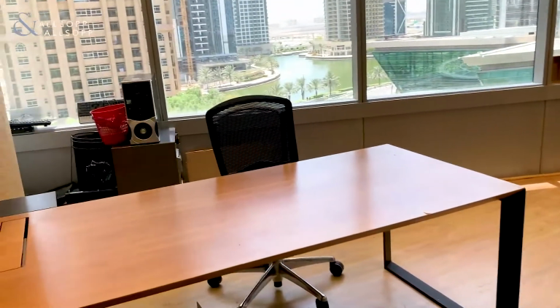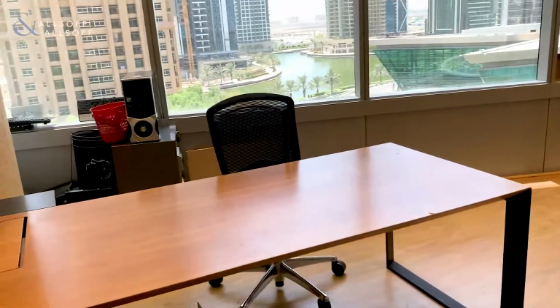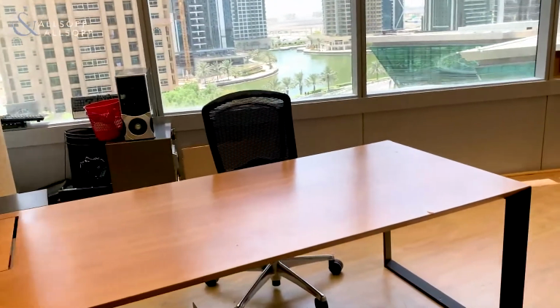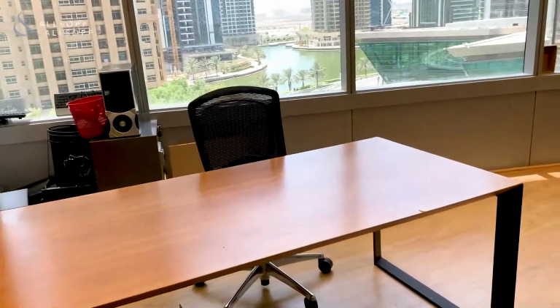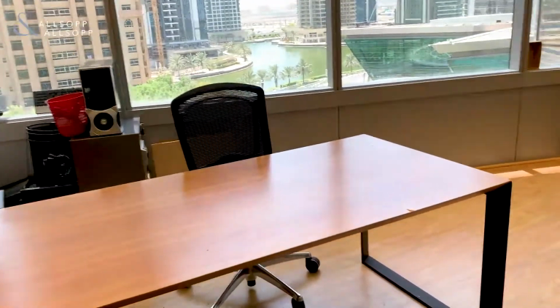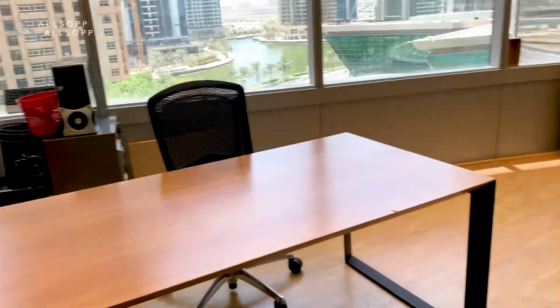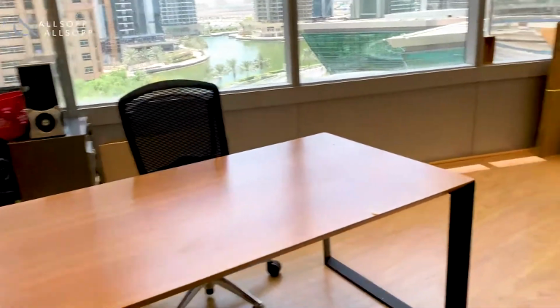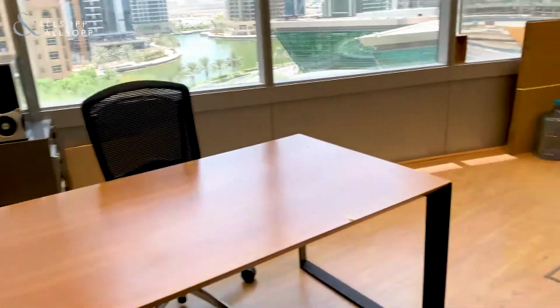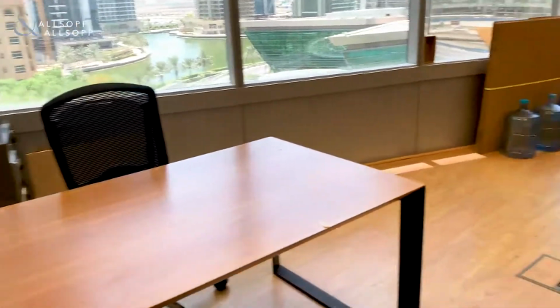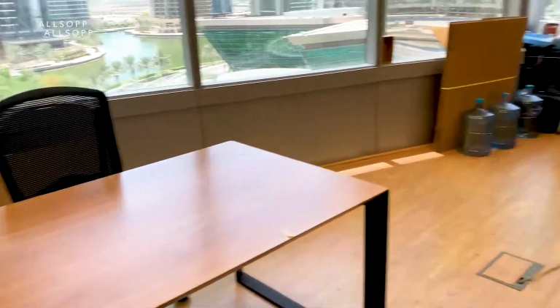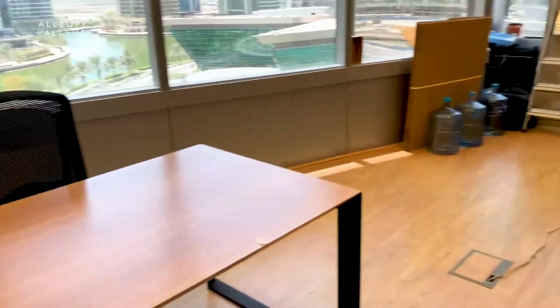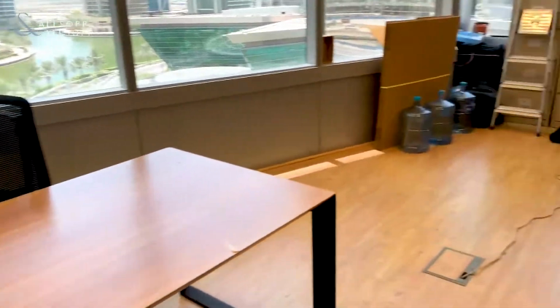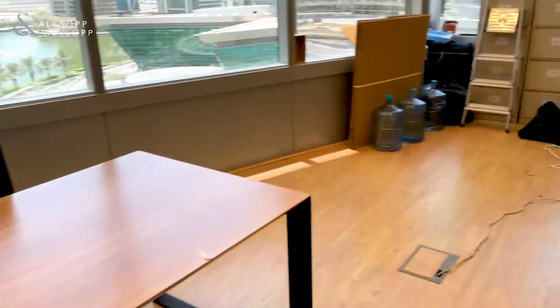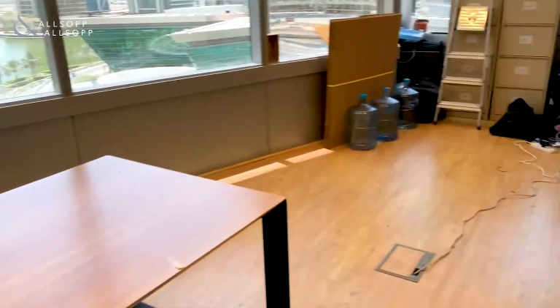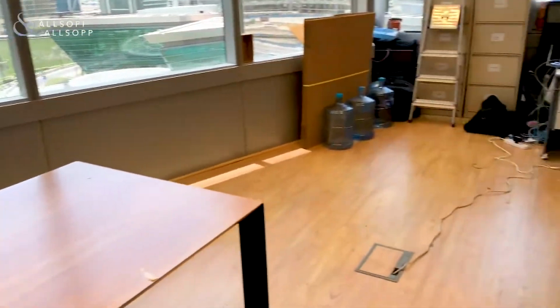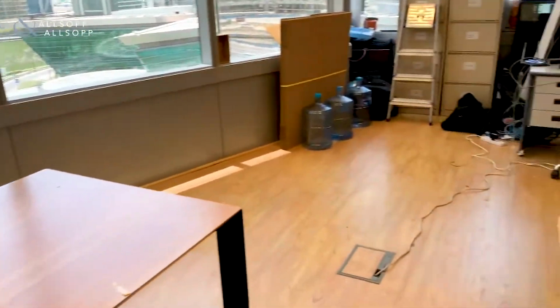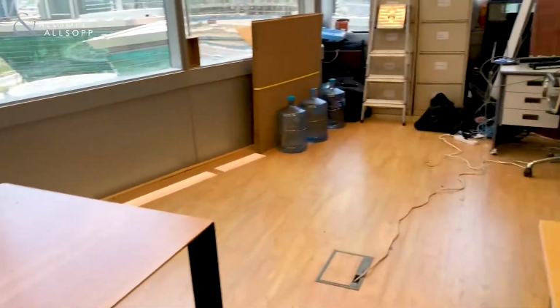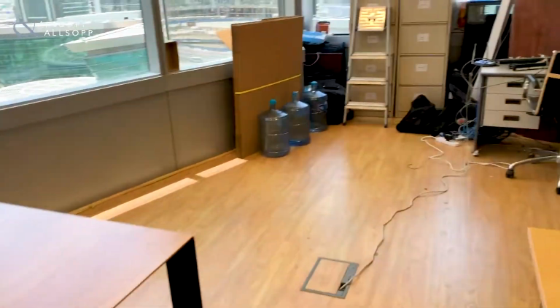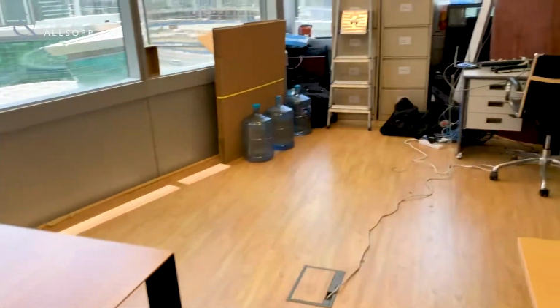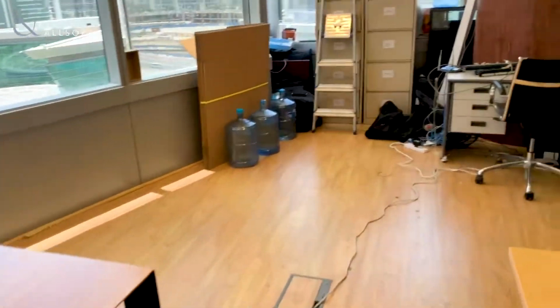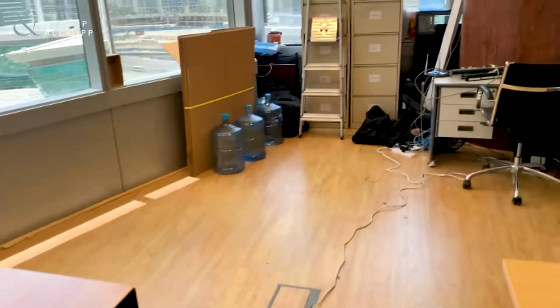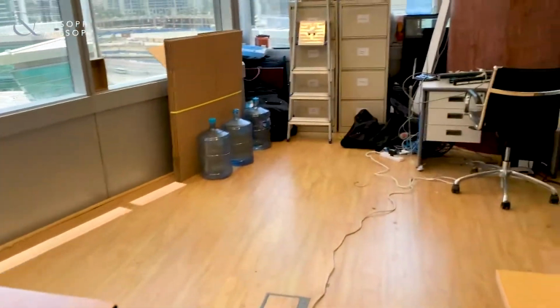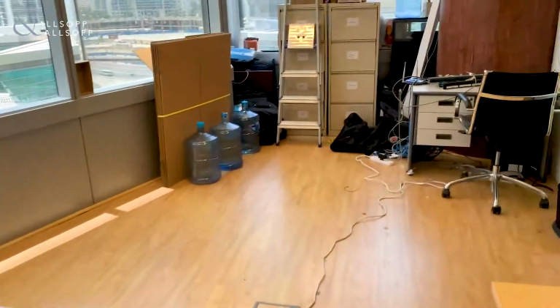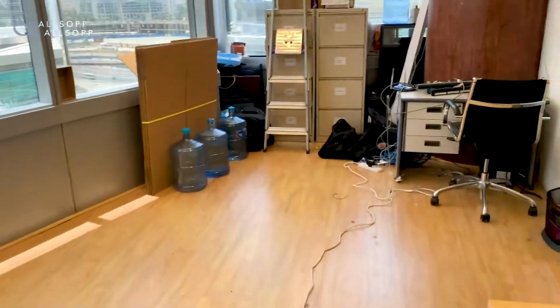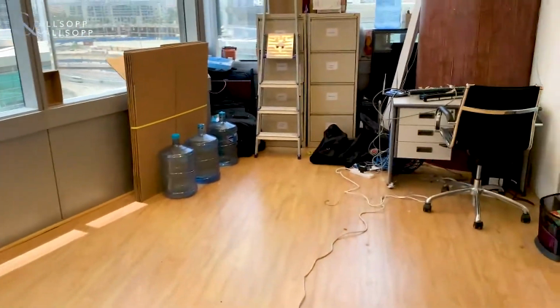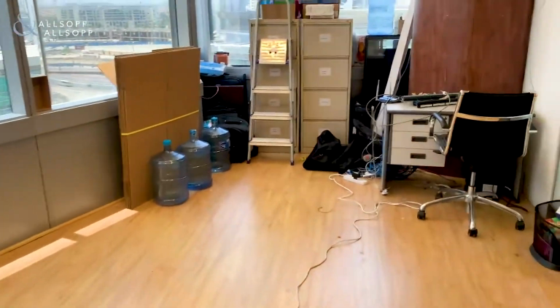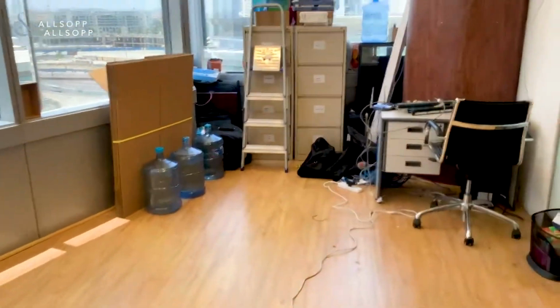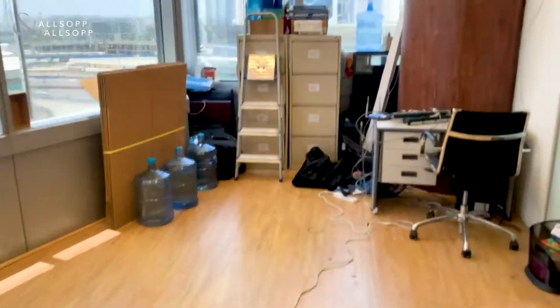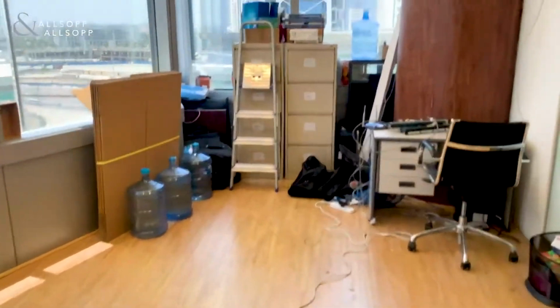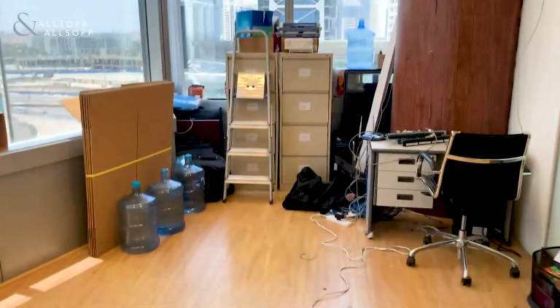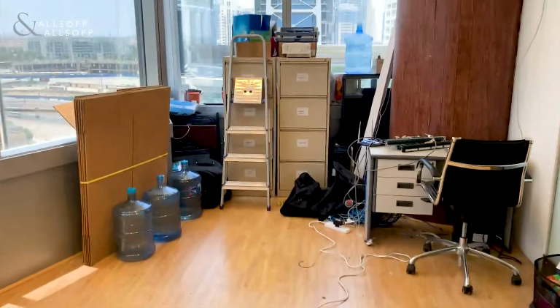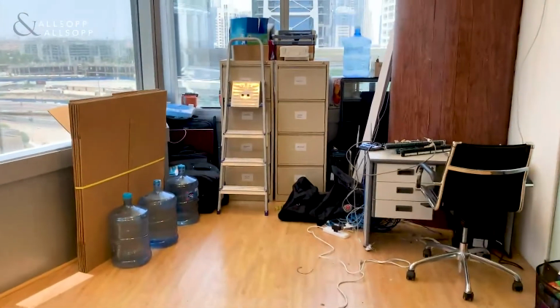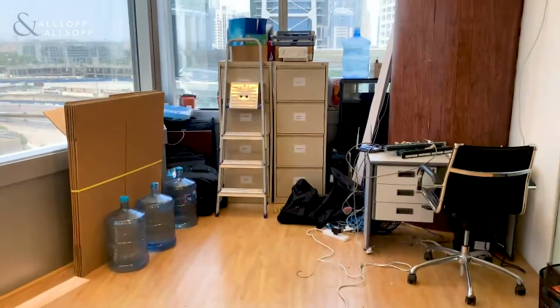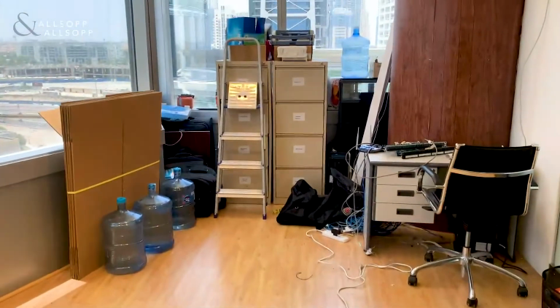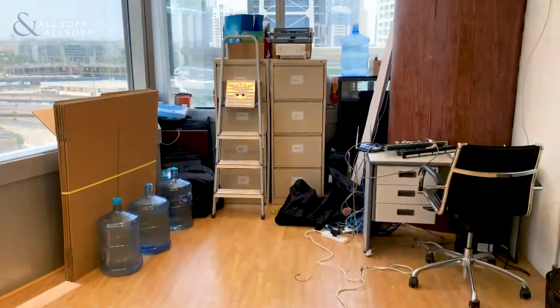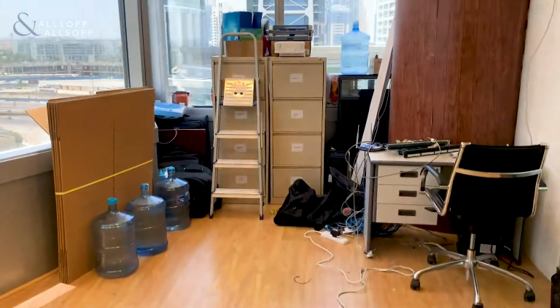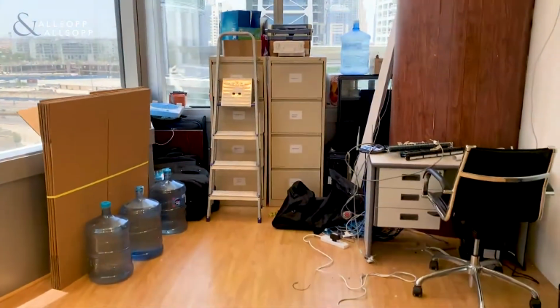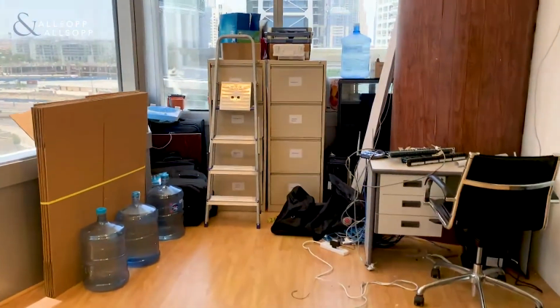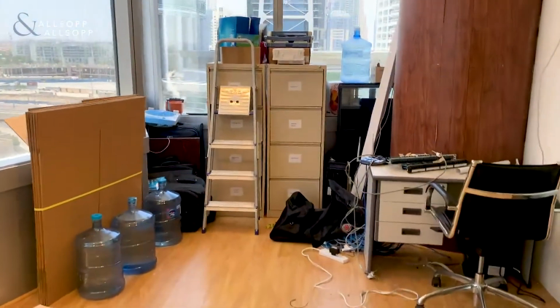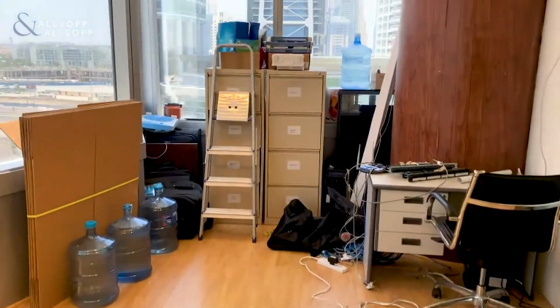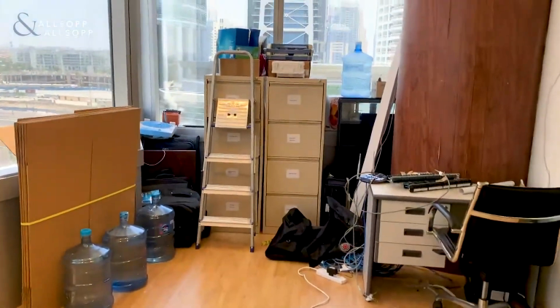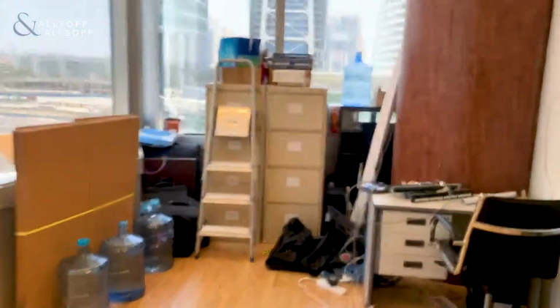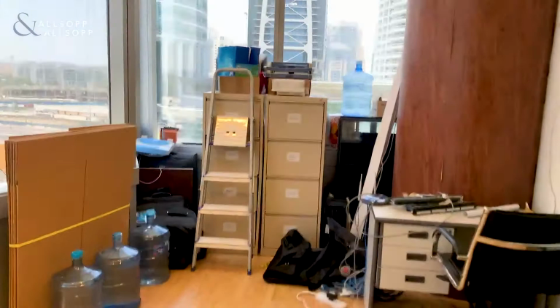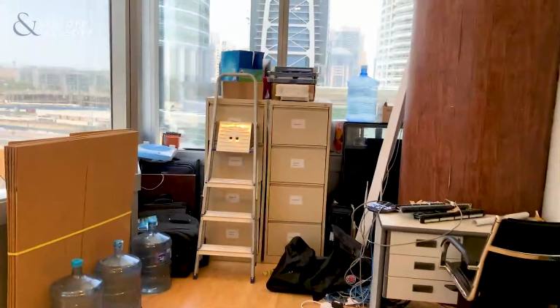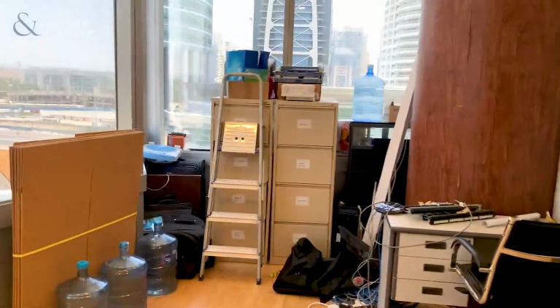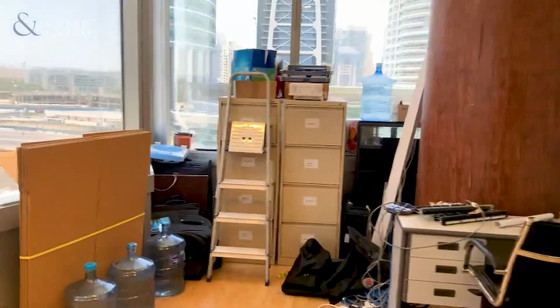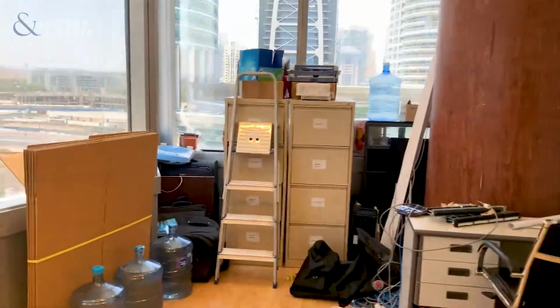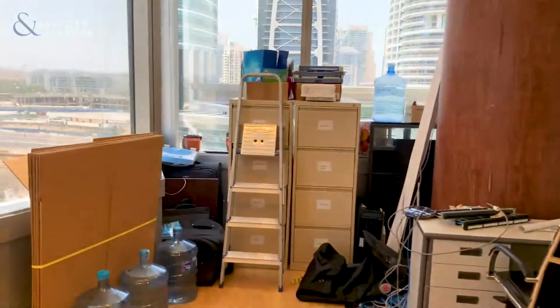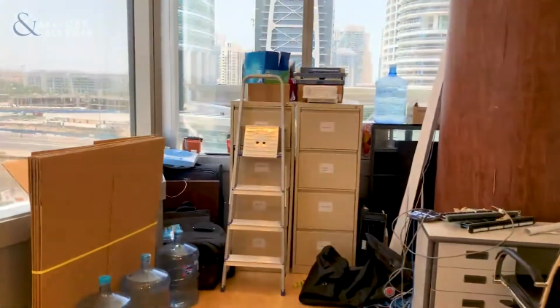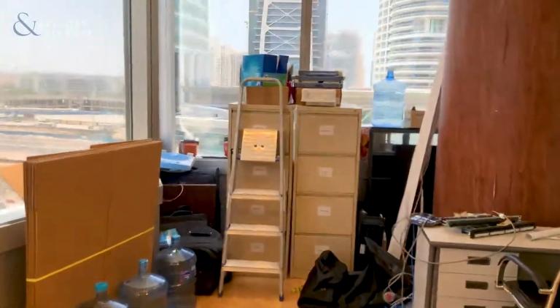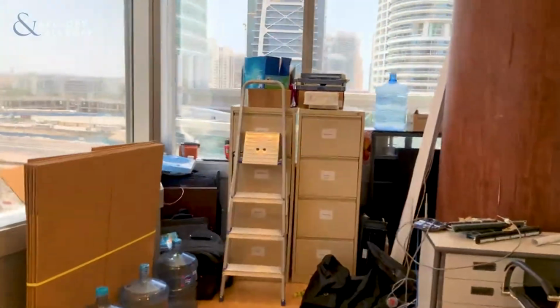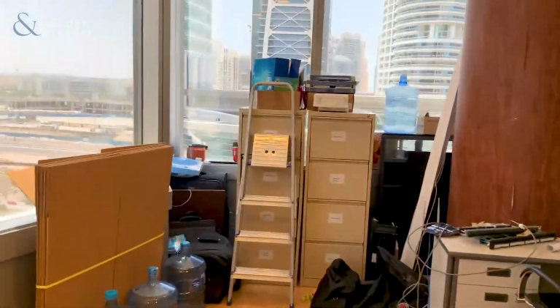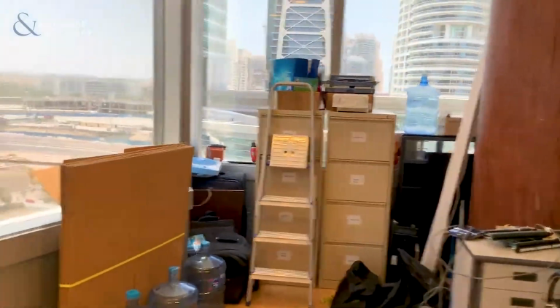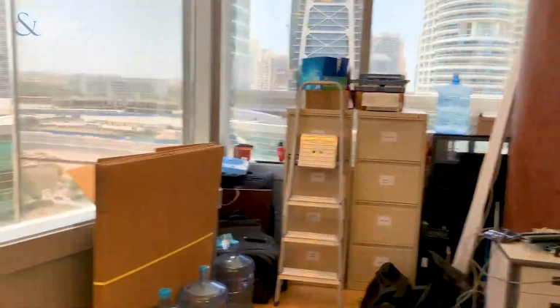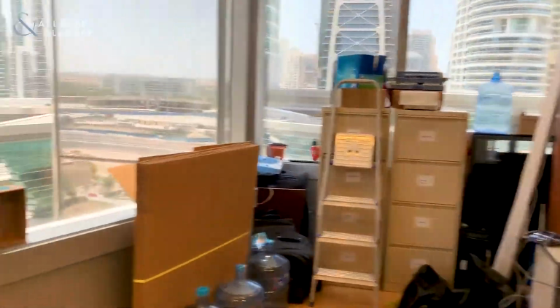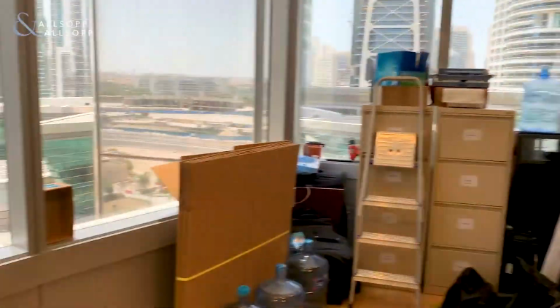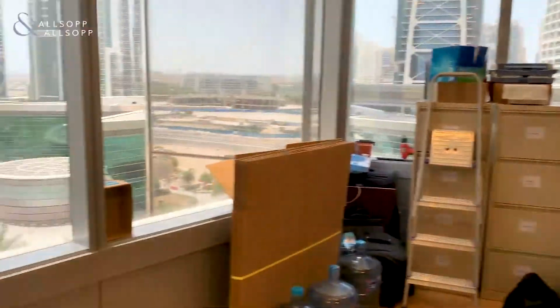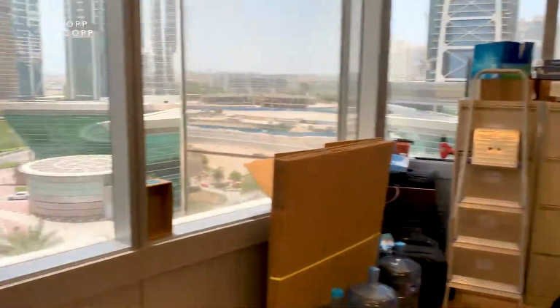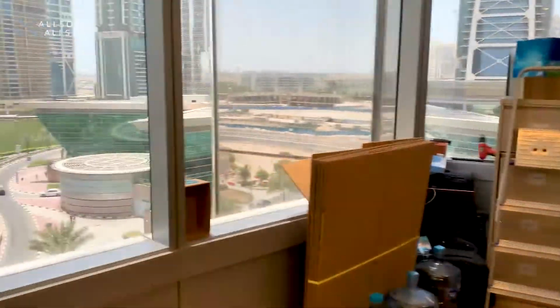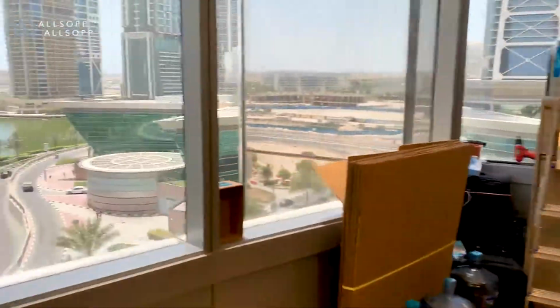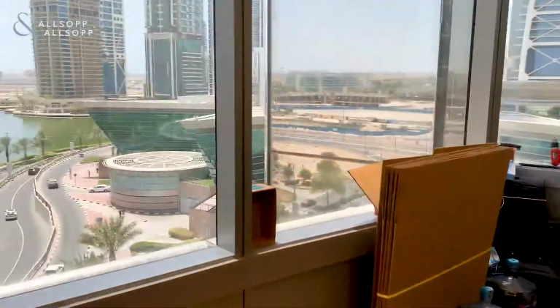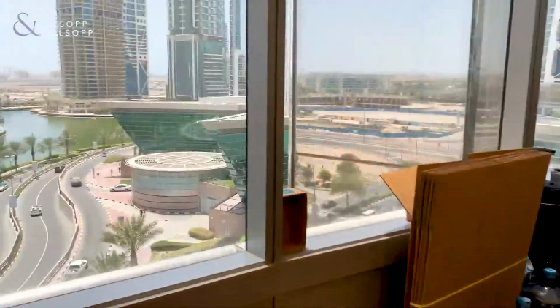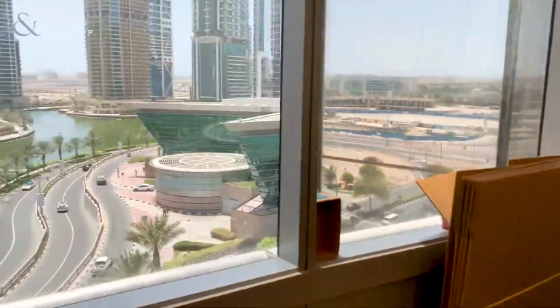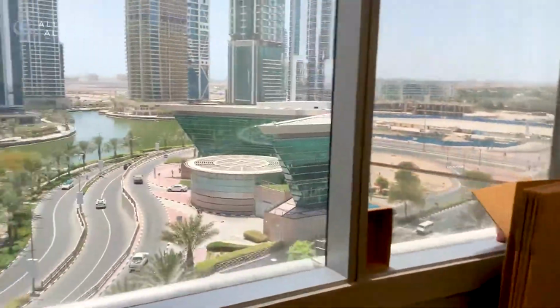As we head further around, we can see that there is a bit of storage here at the moment, but that can obviously be an open plan part.